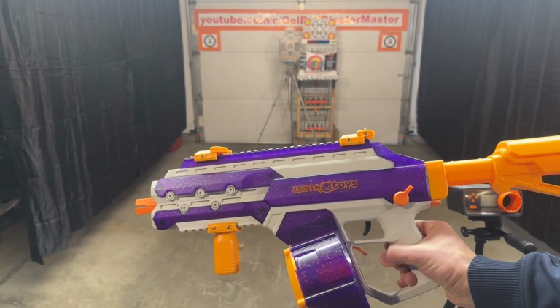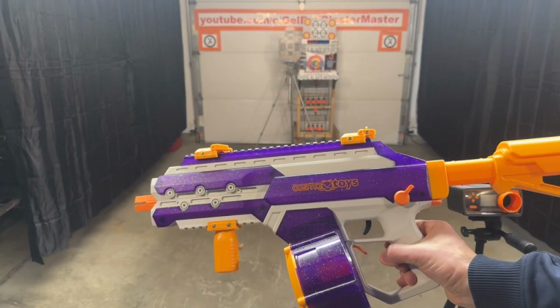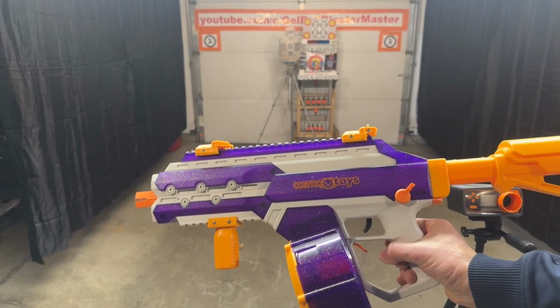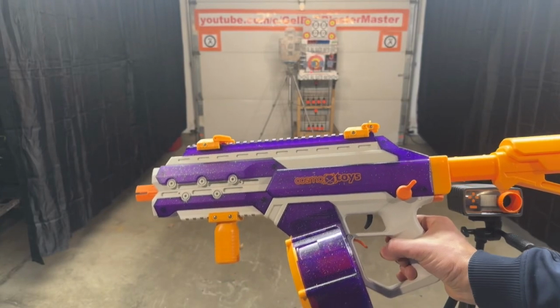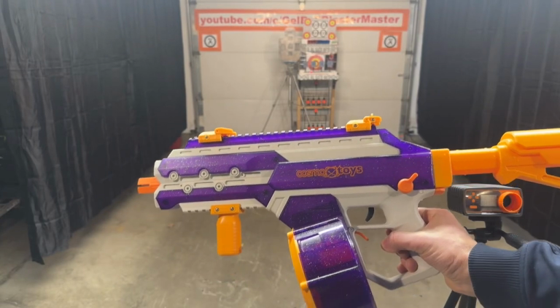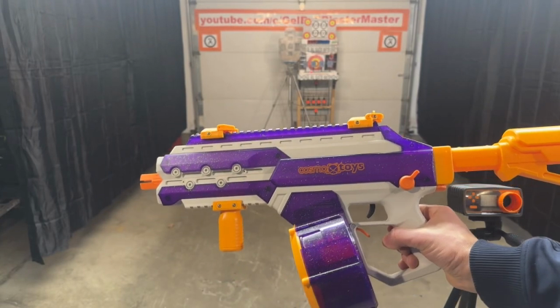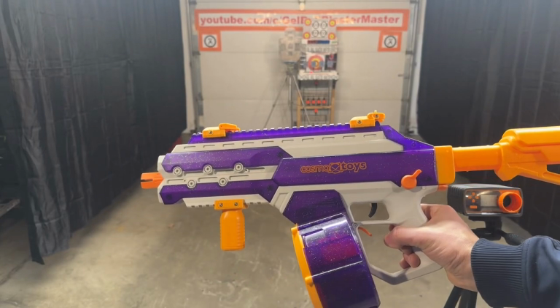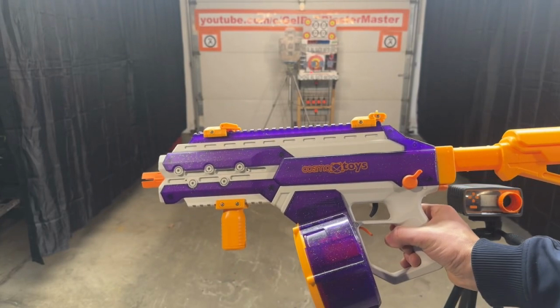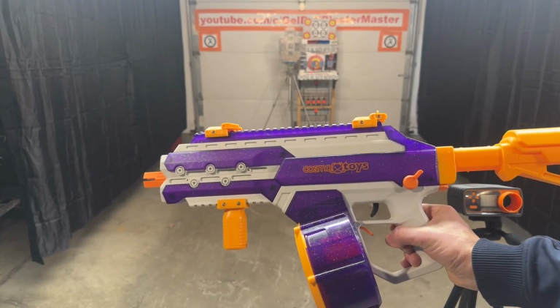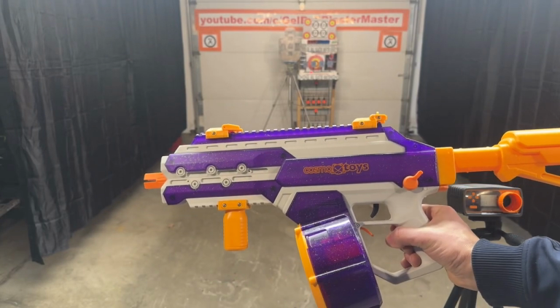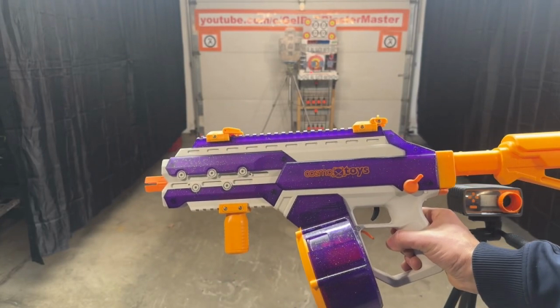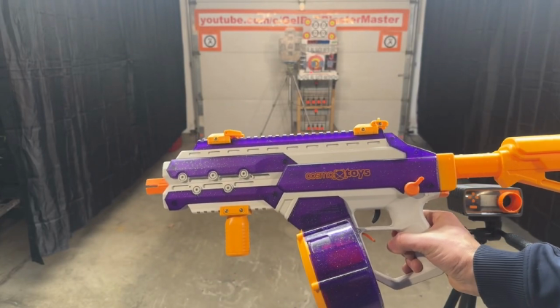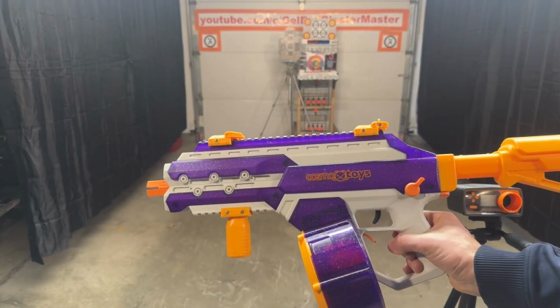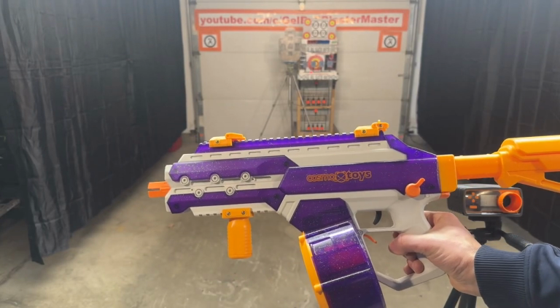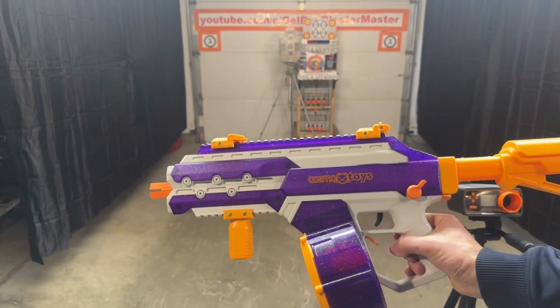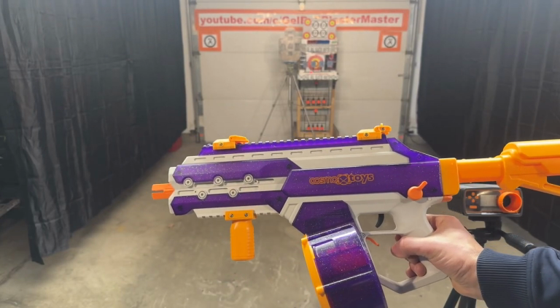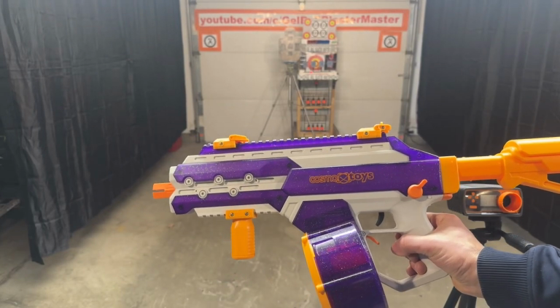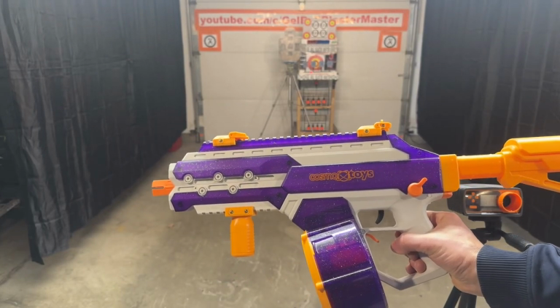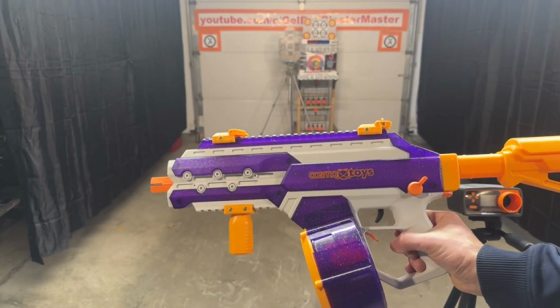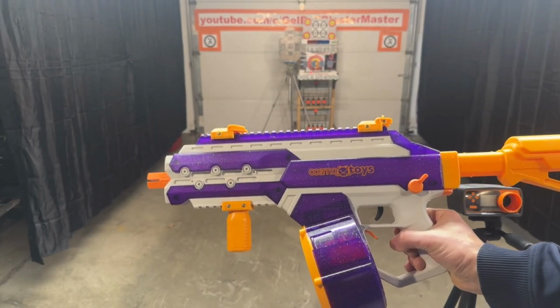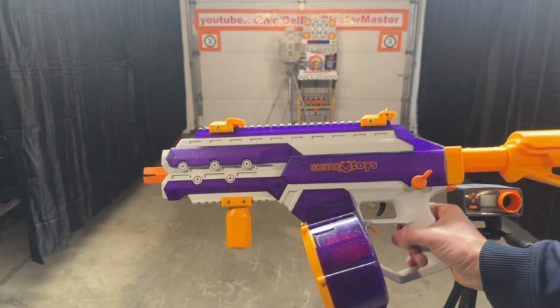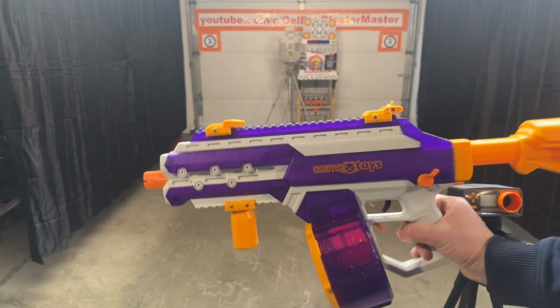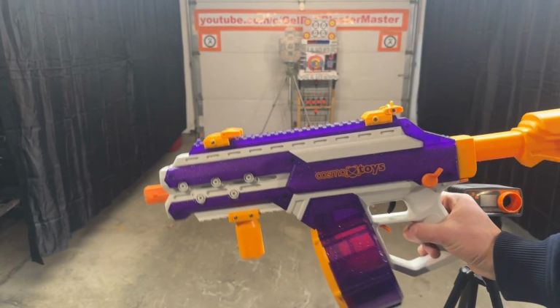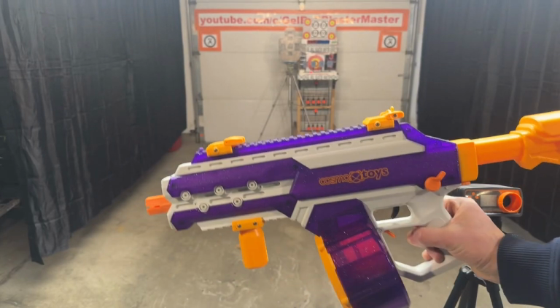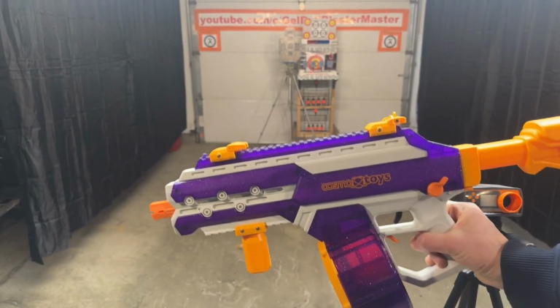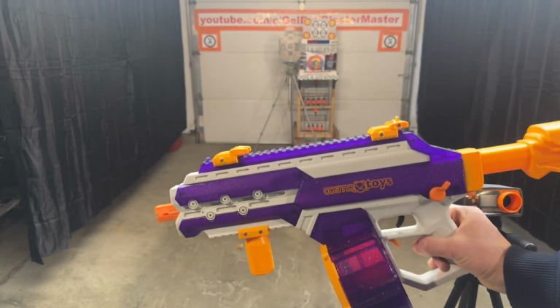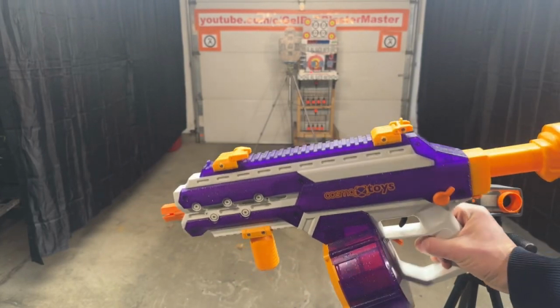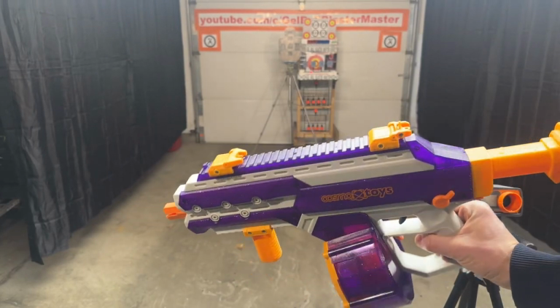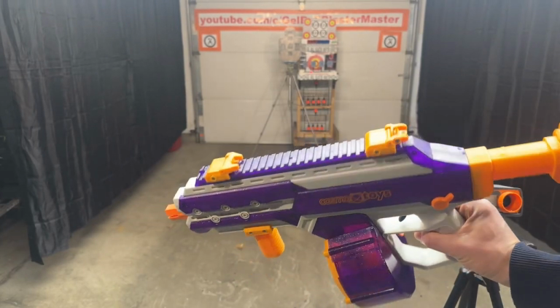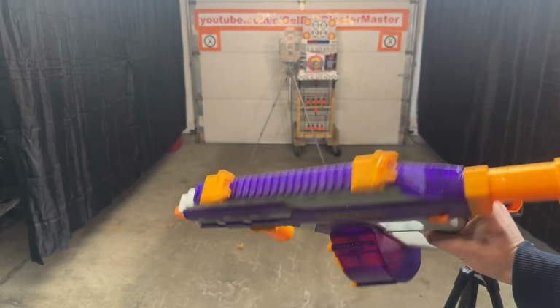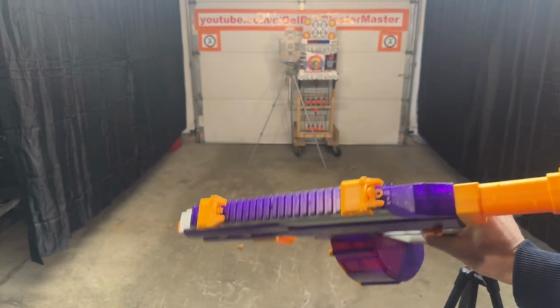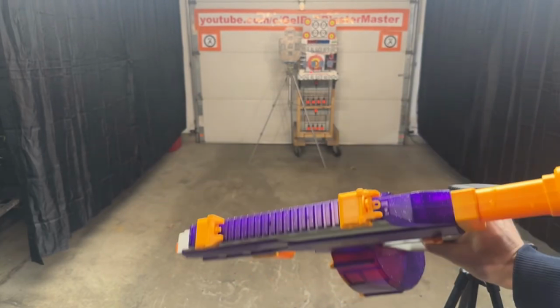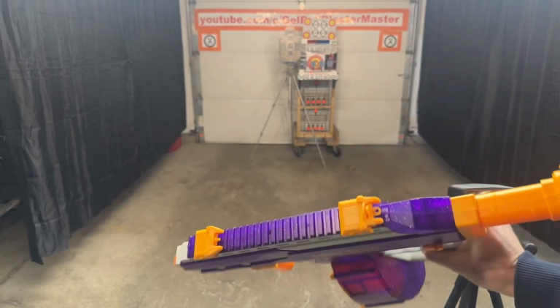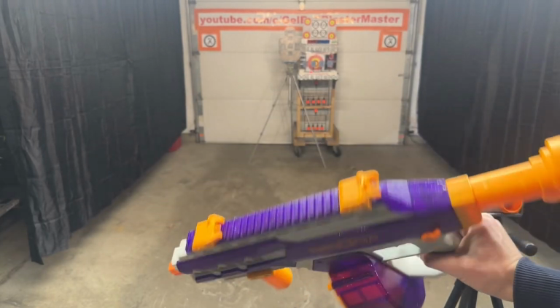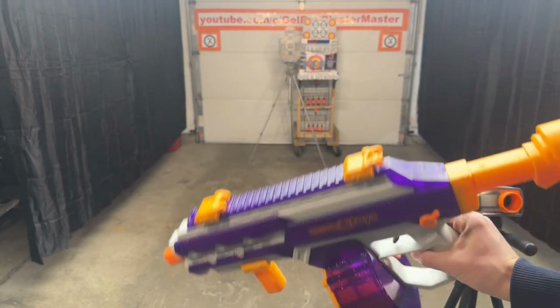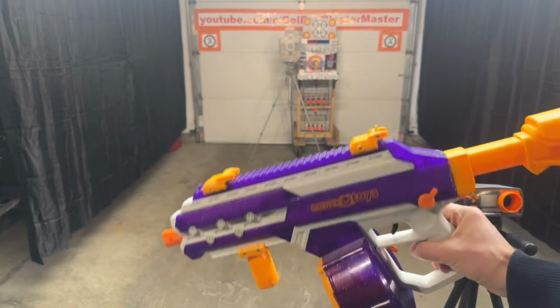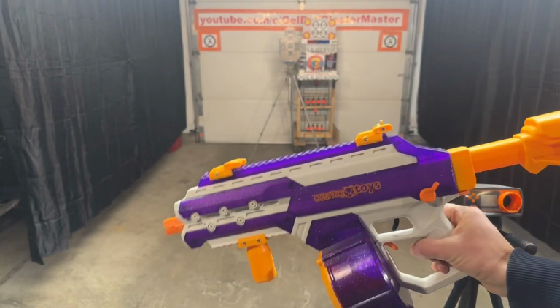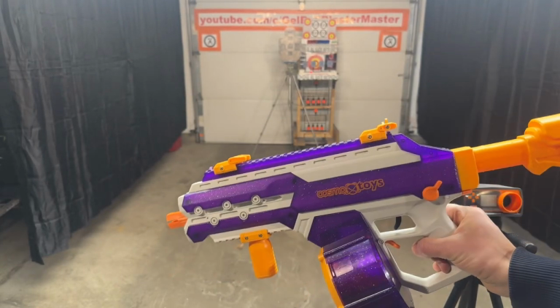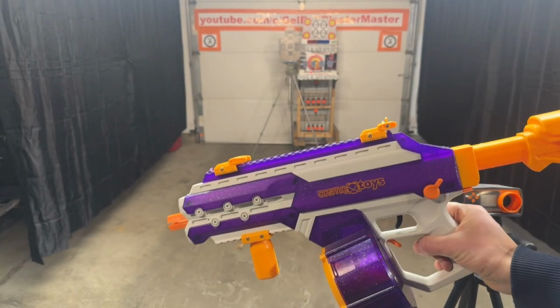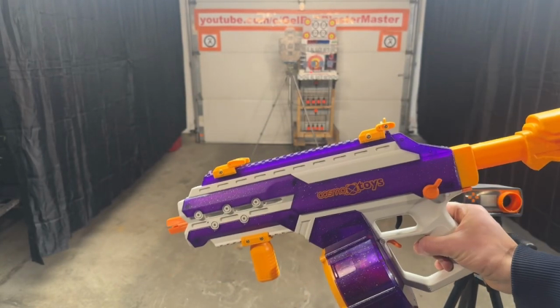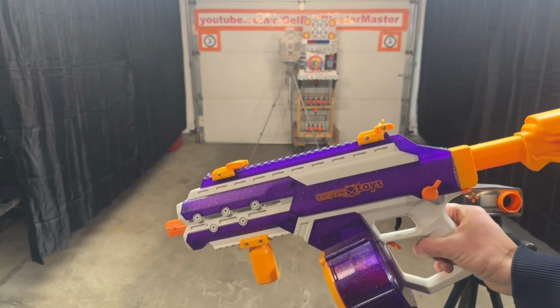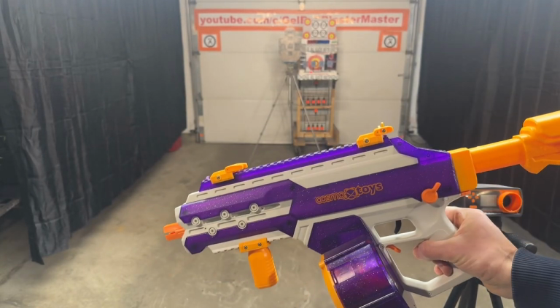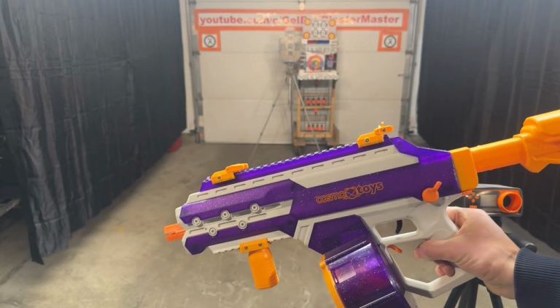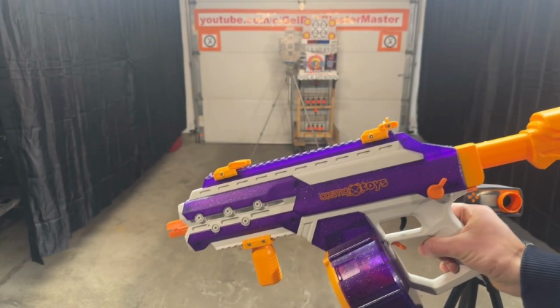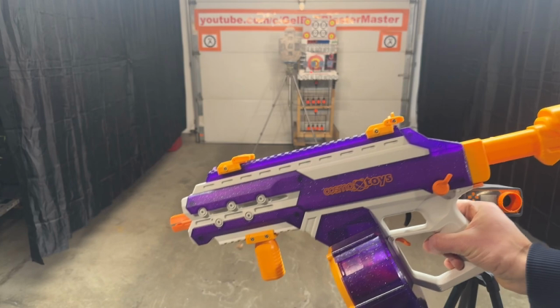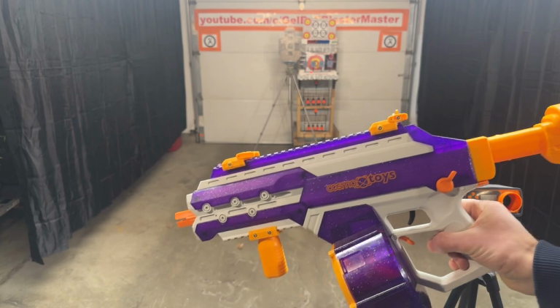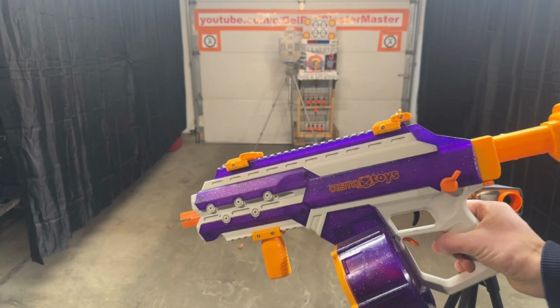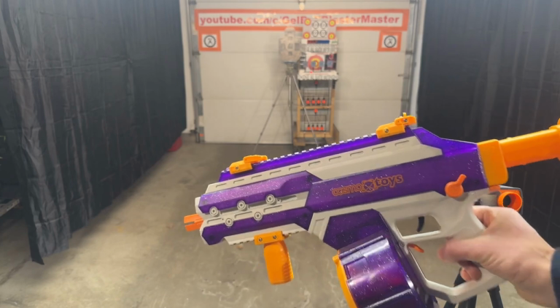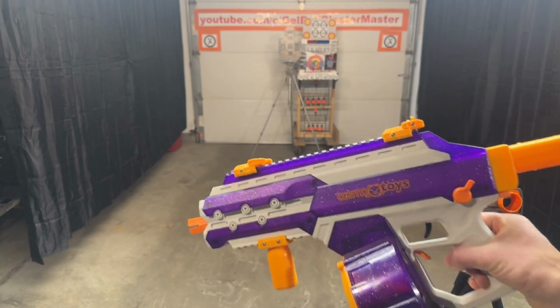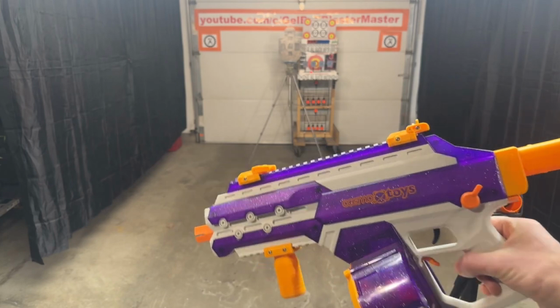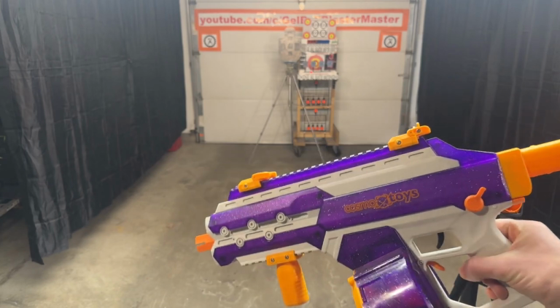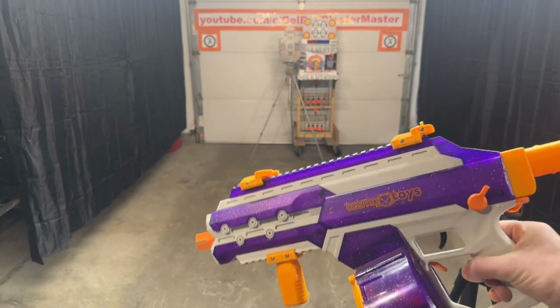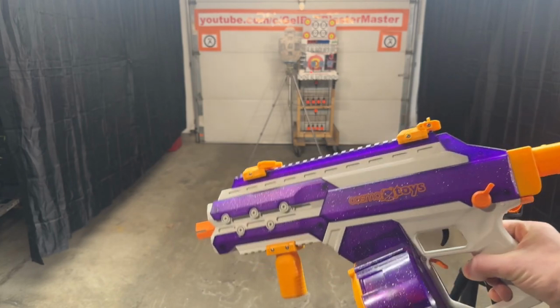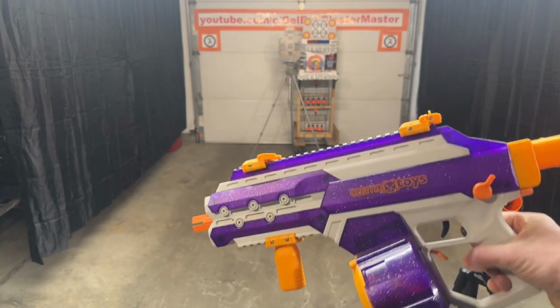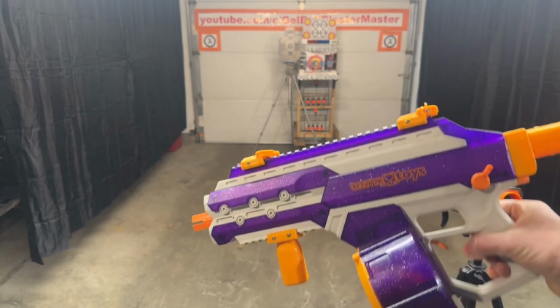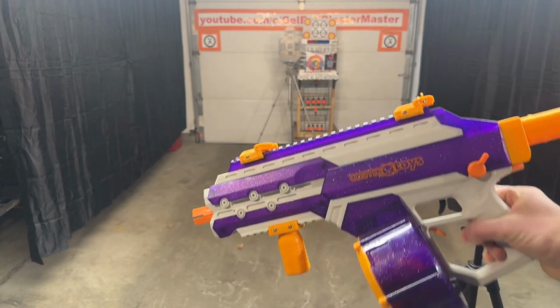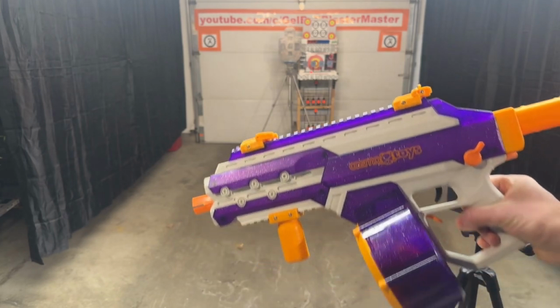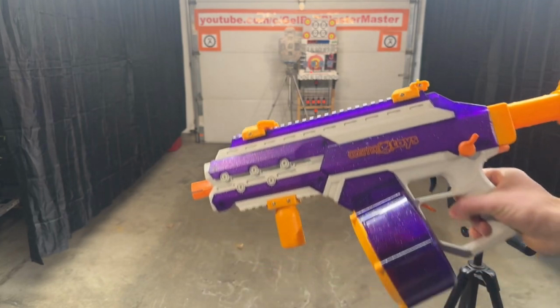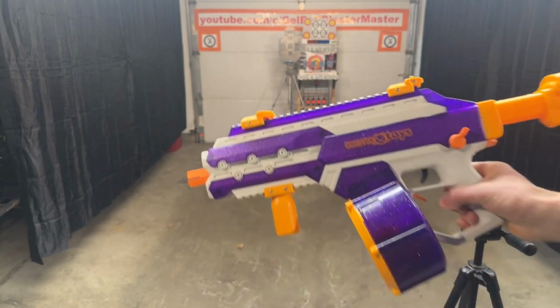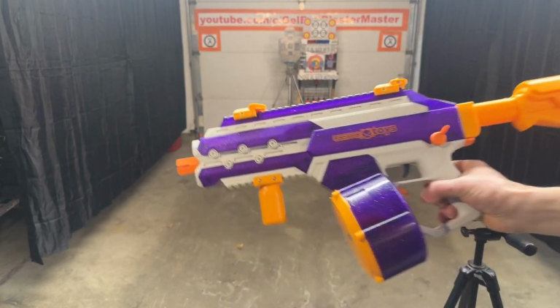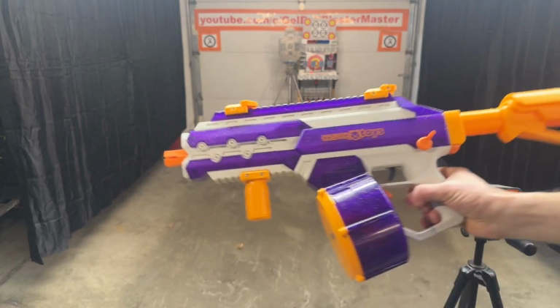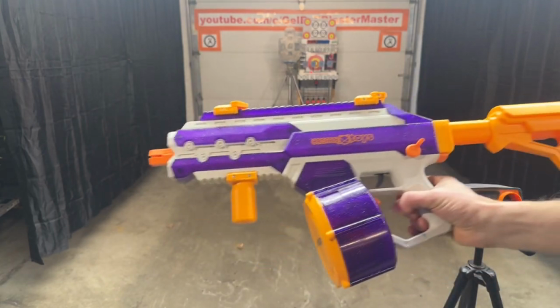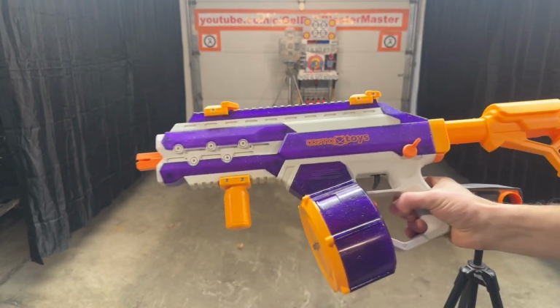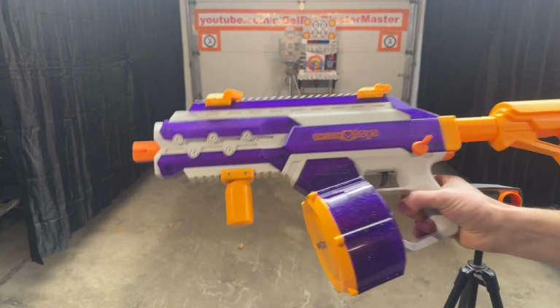So here's the Cosmox Toys Sirius Blaster. You can see a lot of similarities to Splatterball.